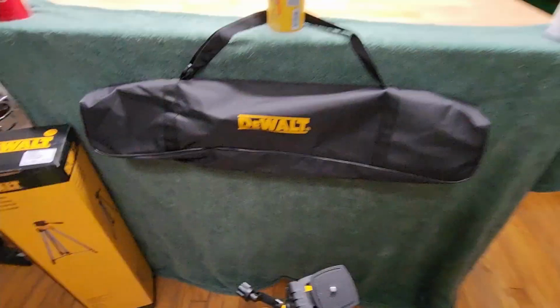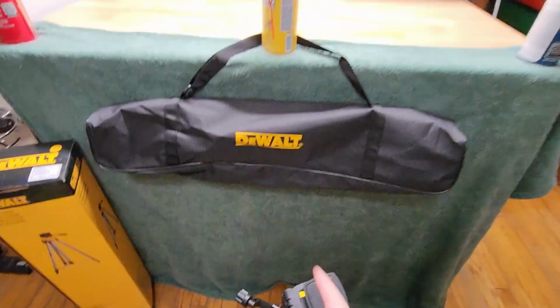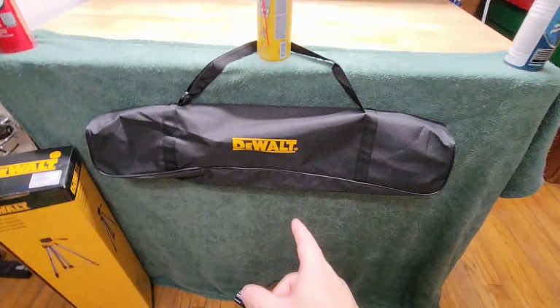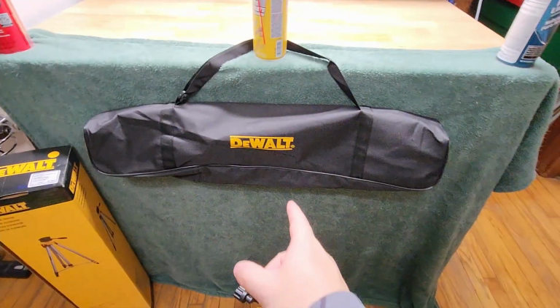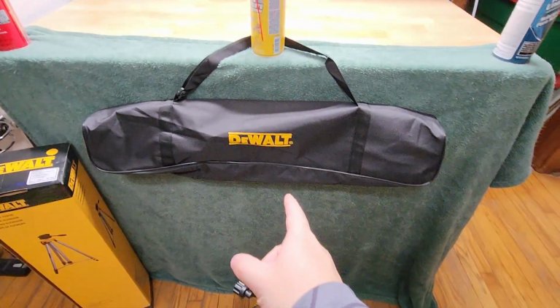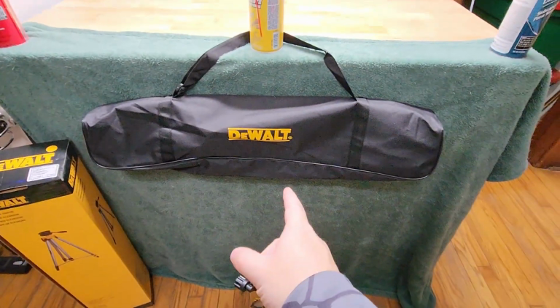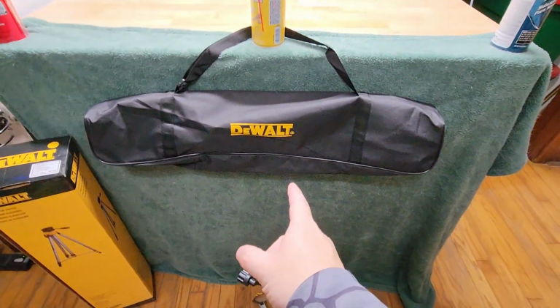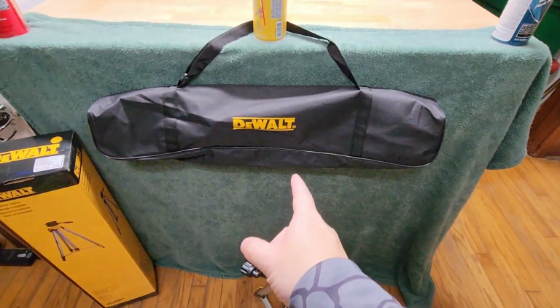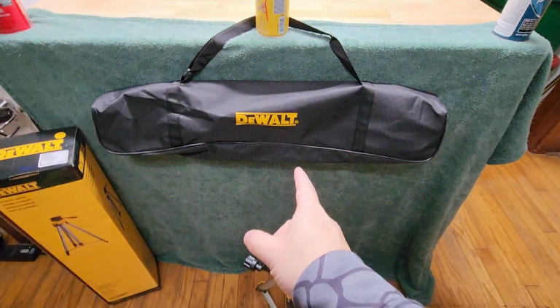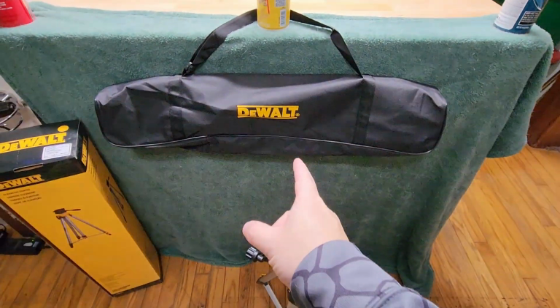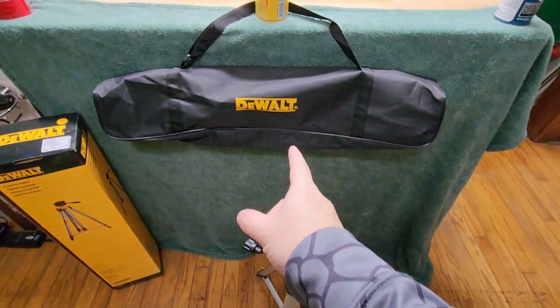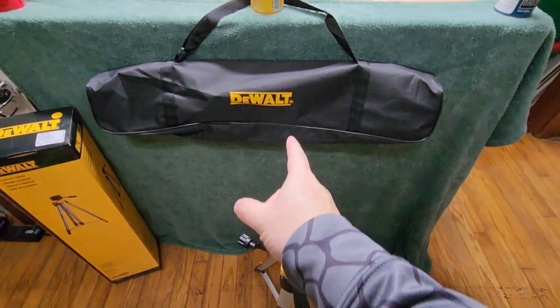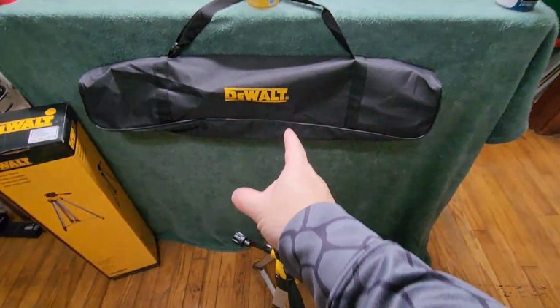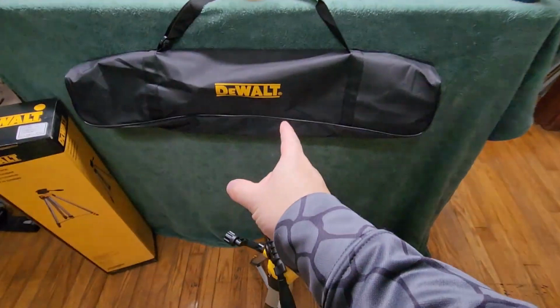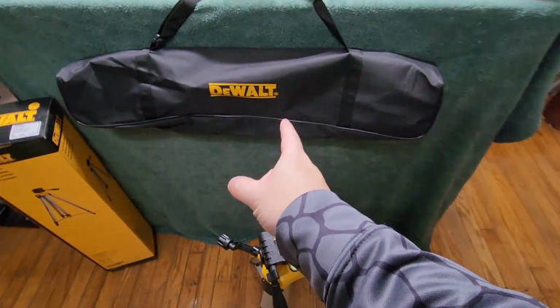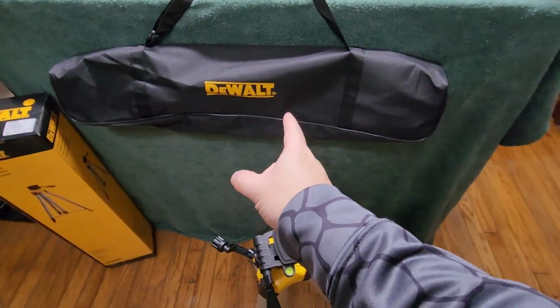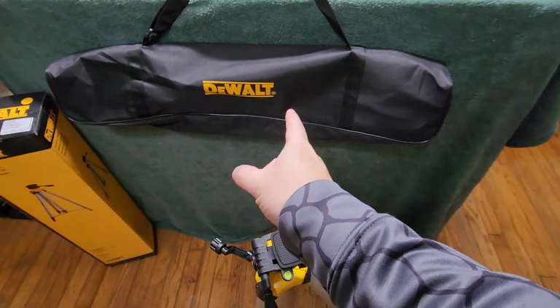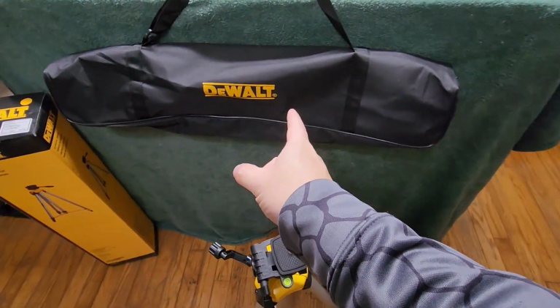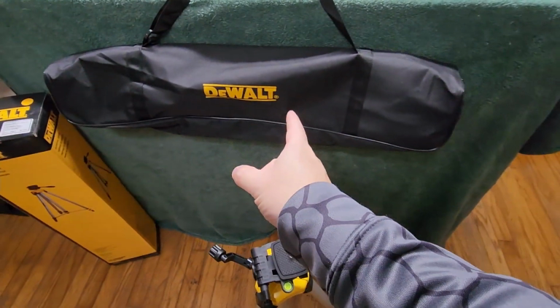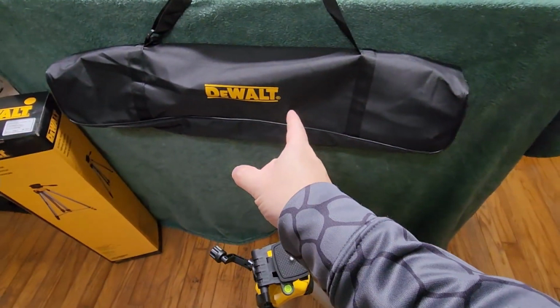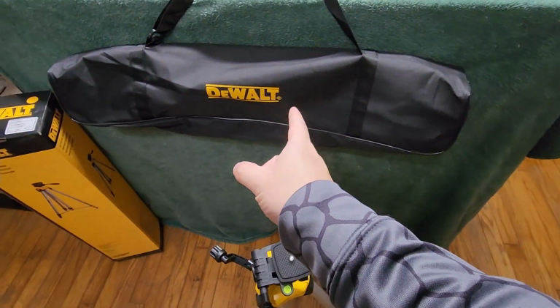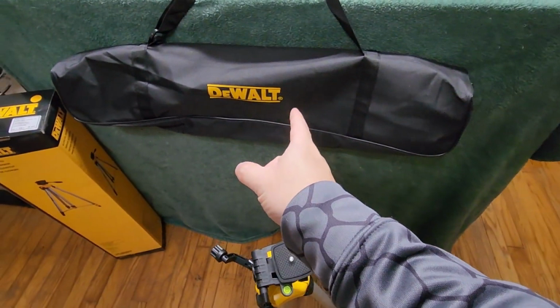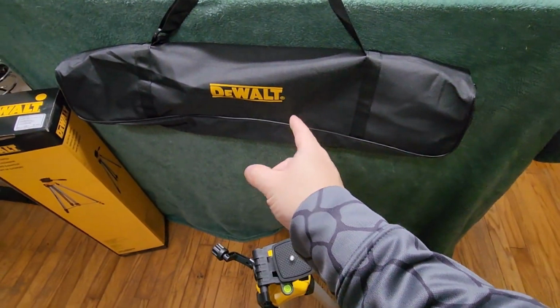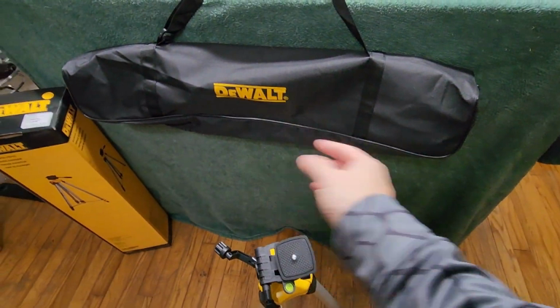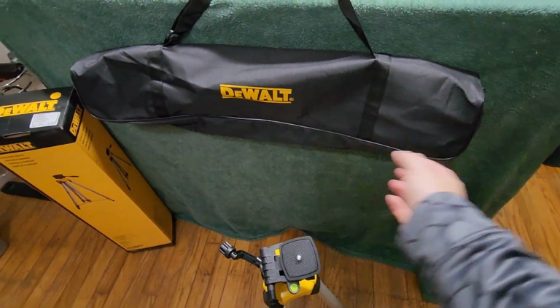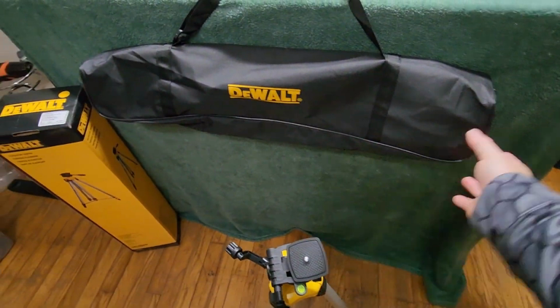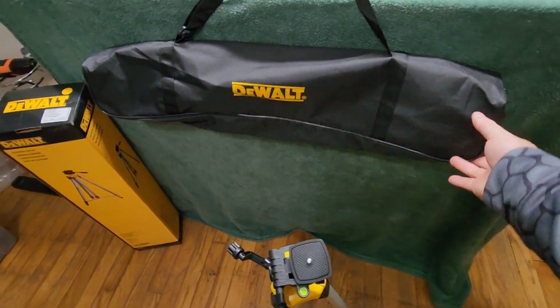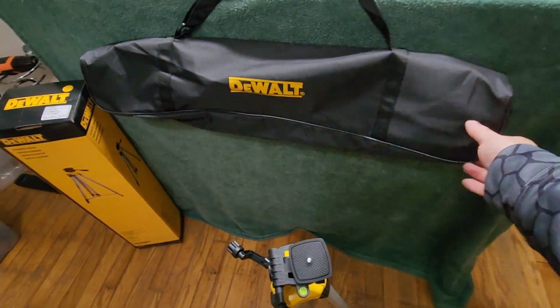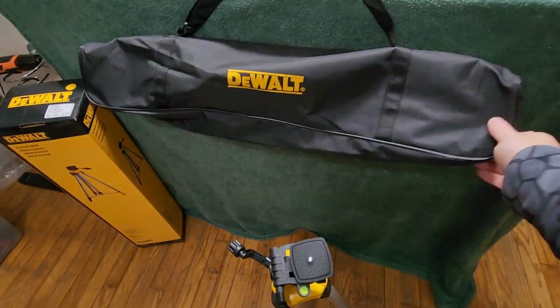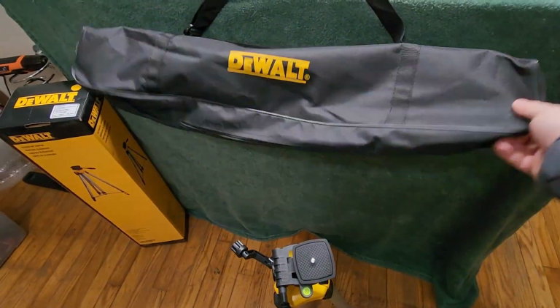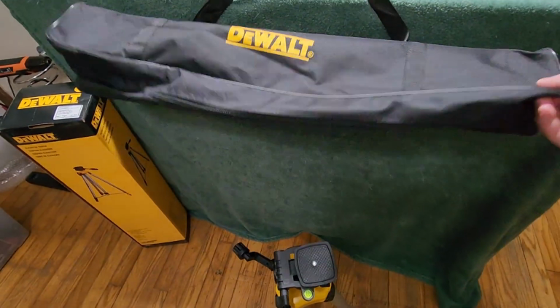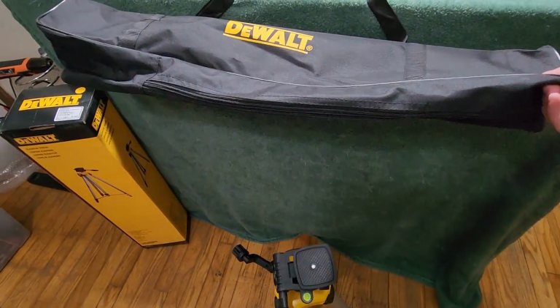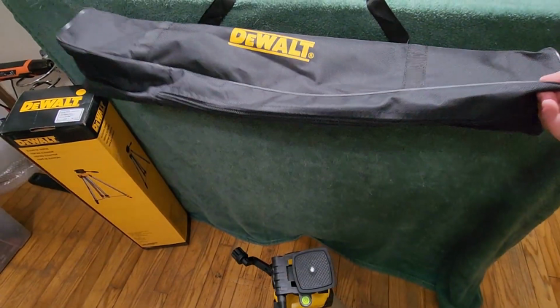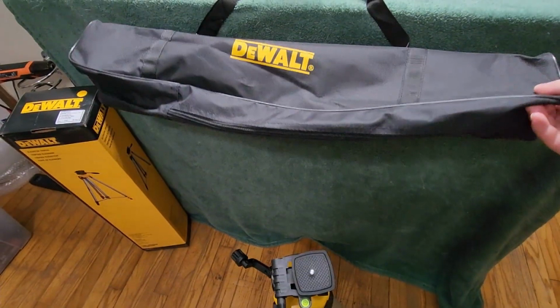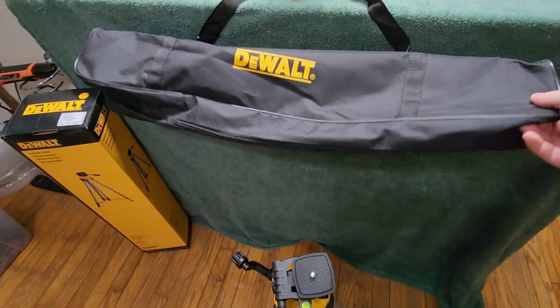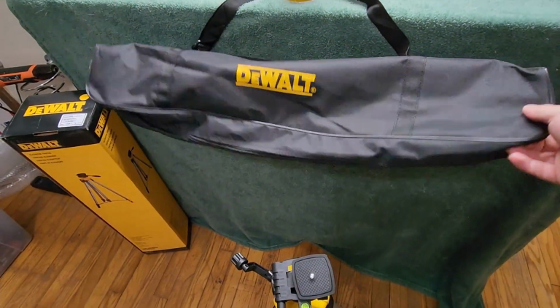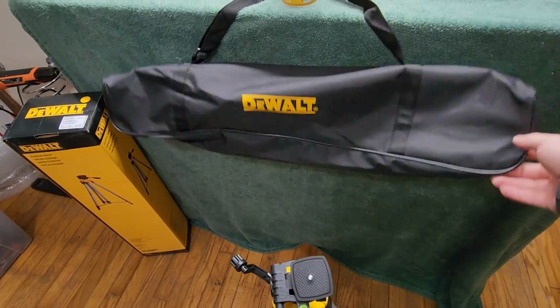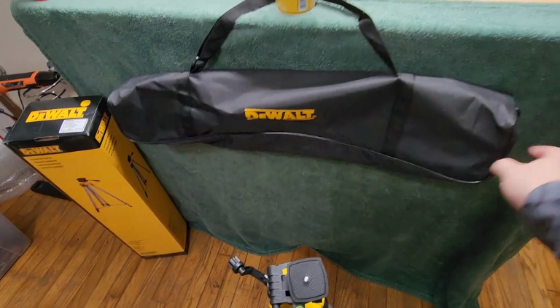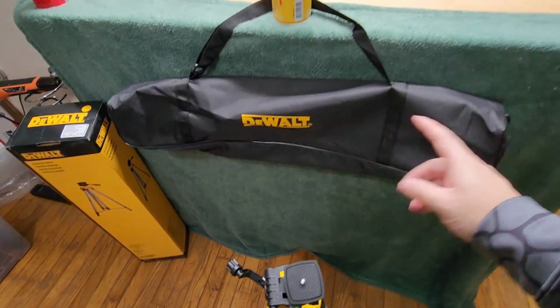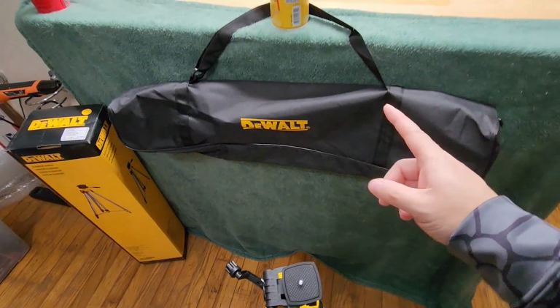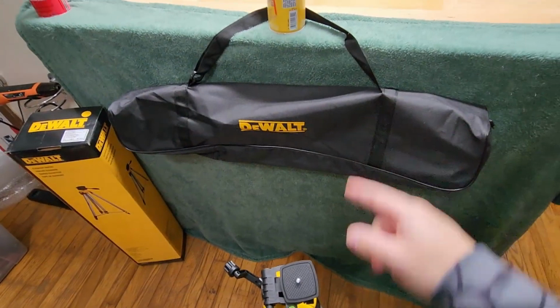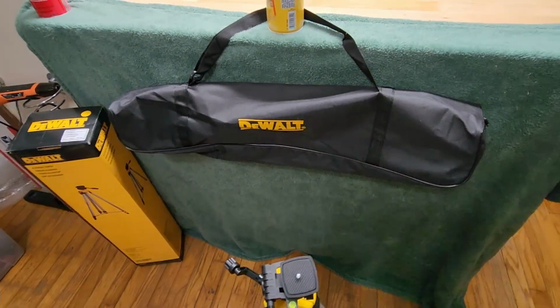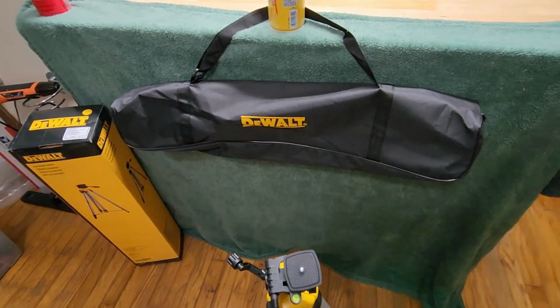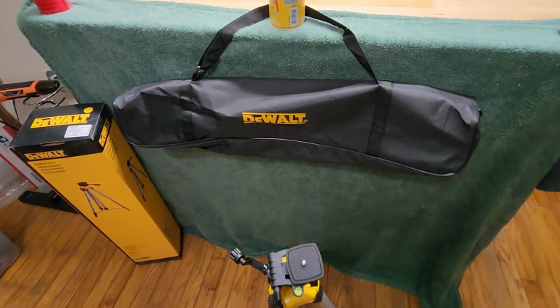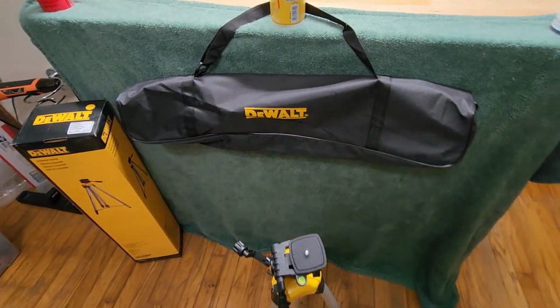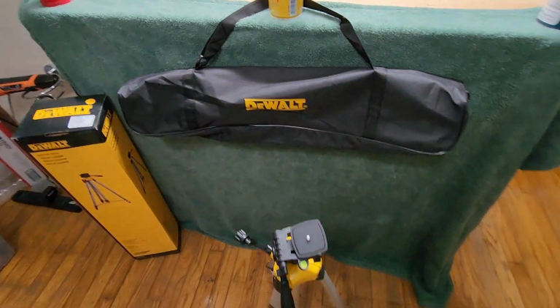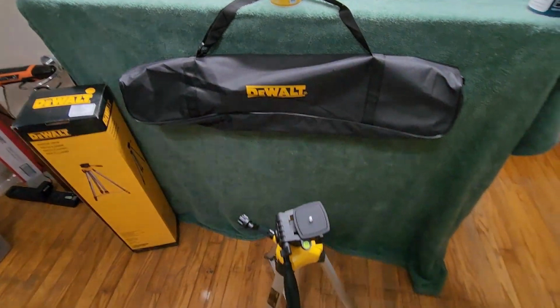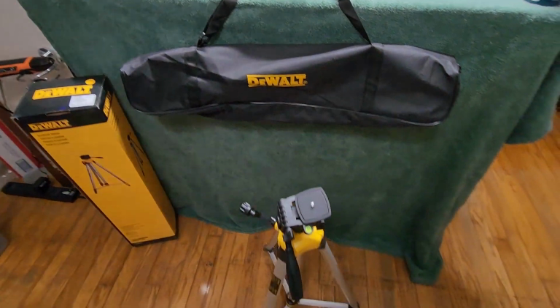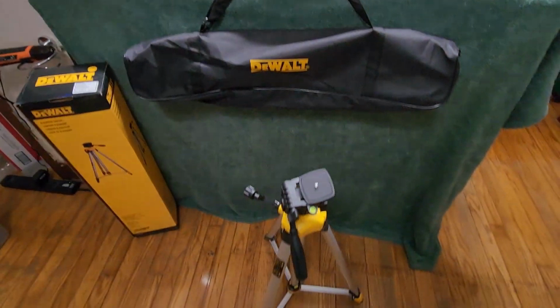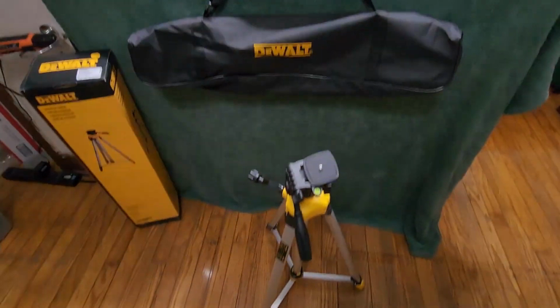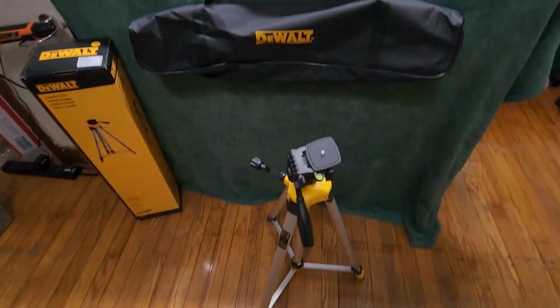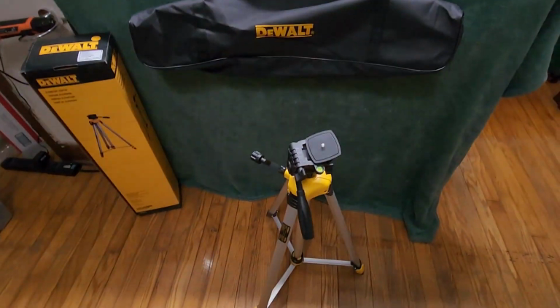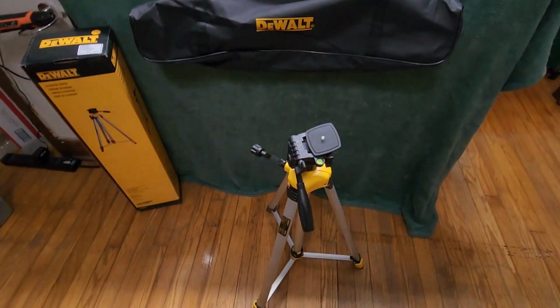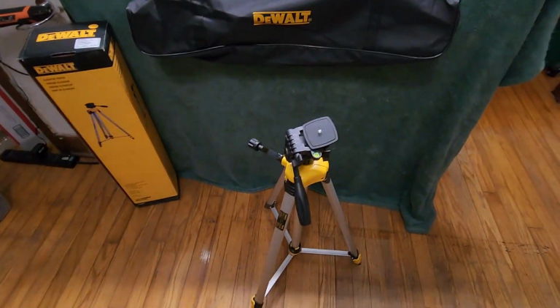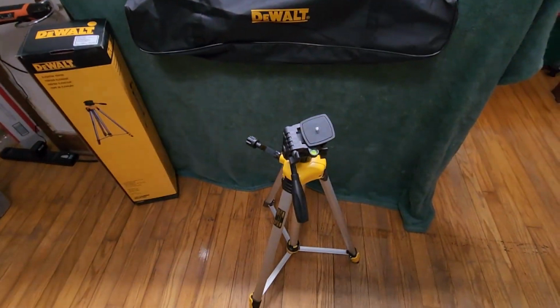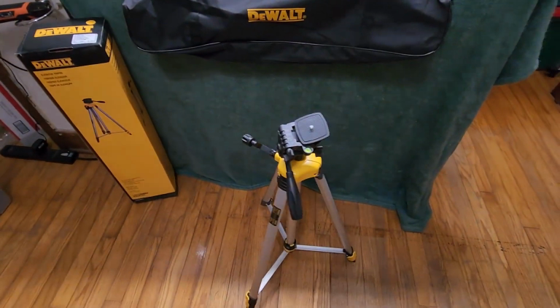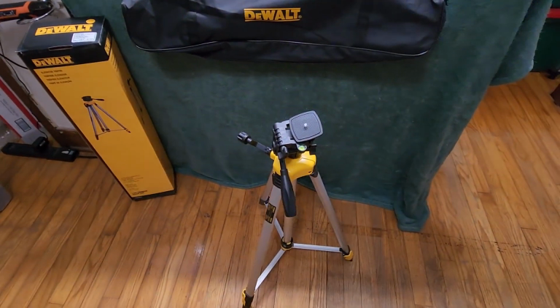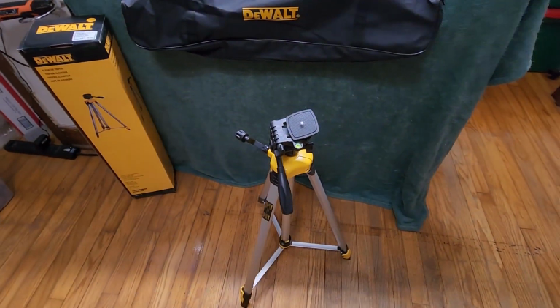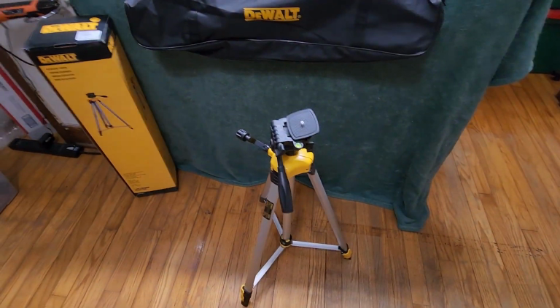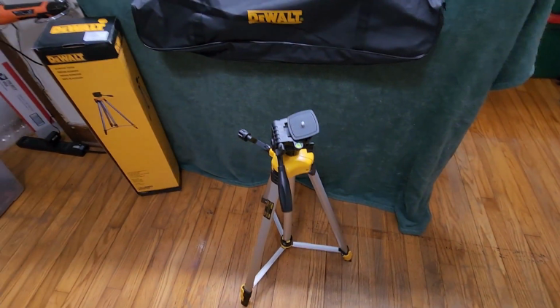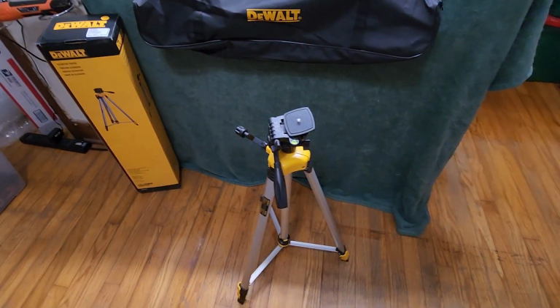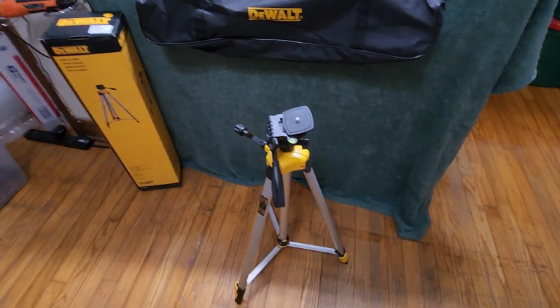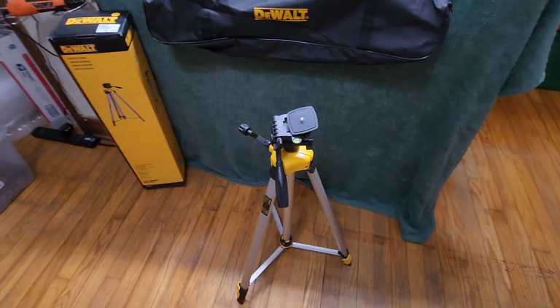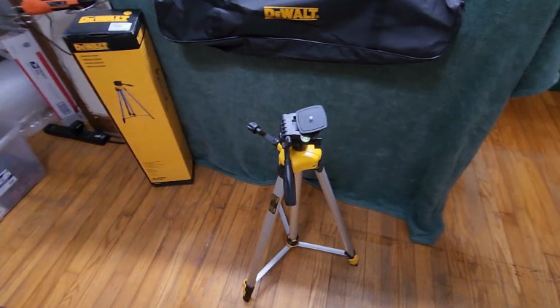You also get the DeWalt bag right here. It does have a zip-up closure and a little carry strap, so that is really helpful.